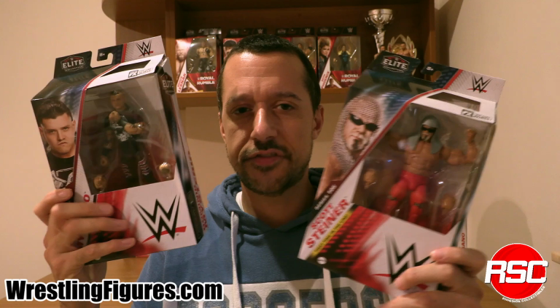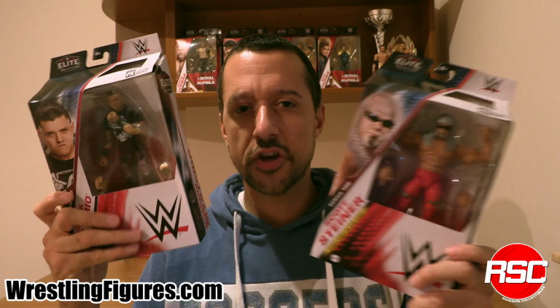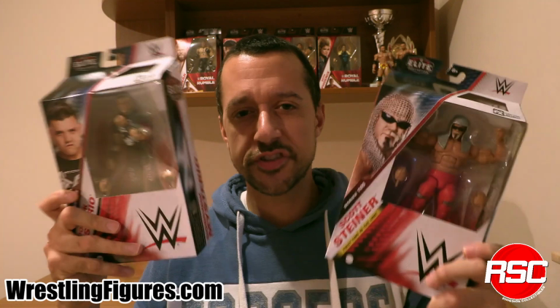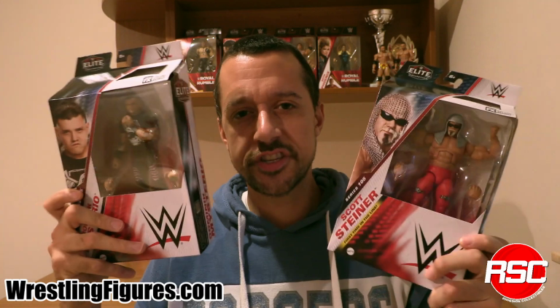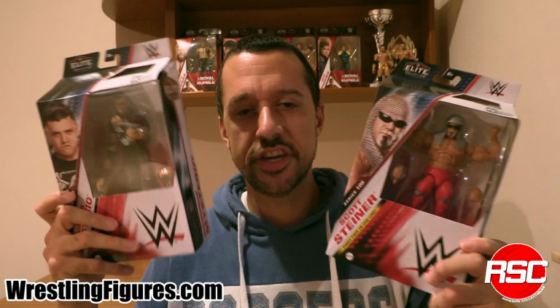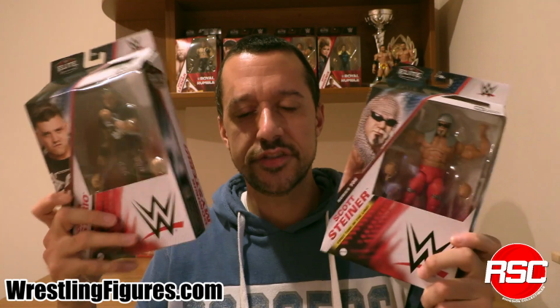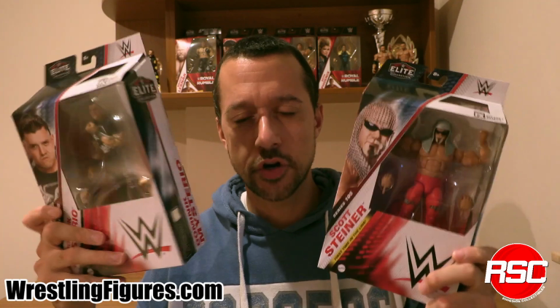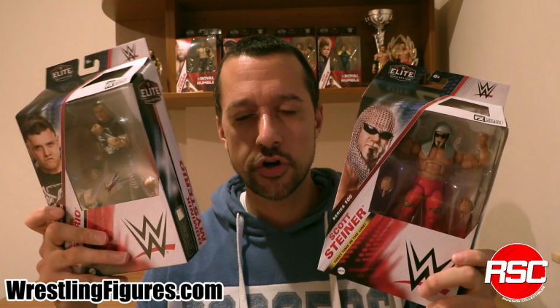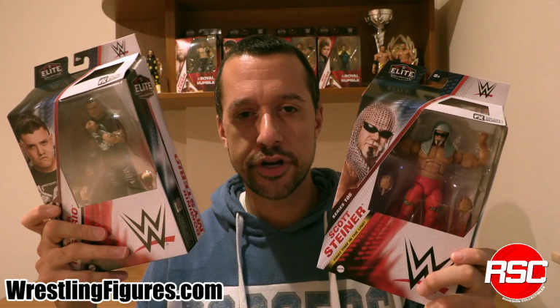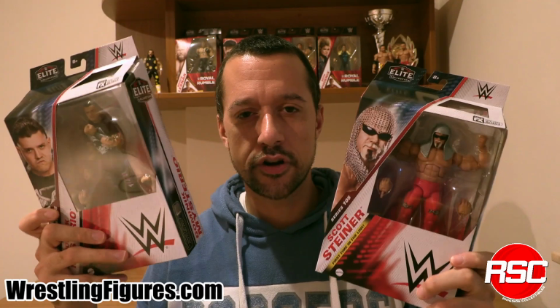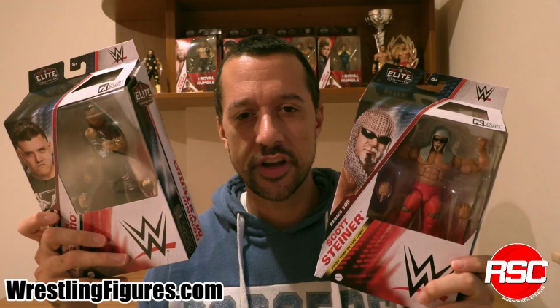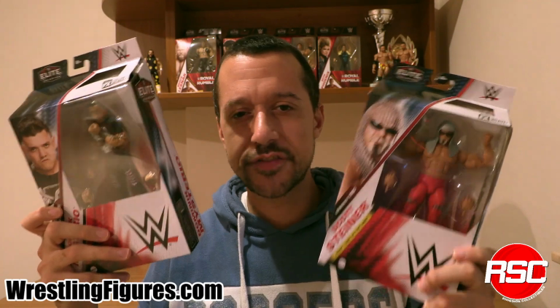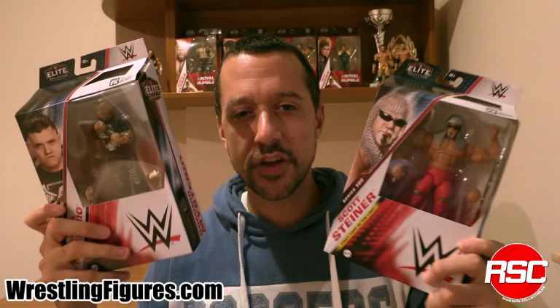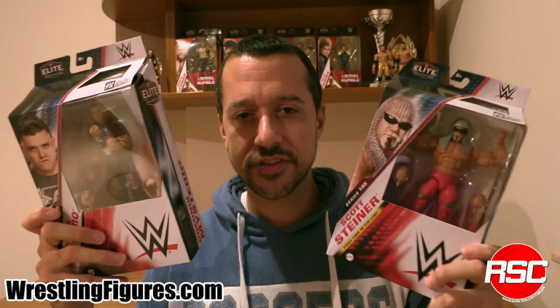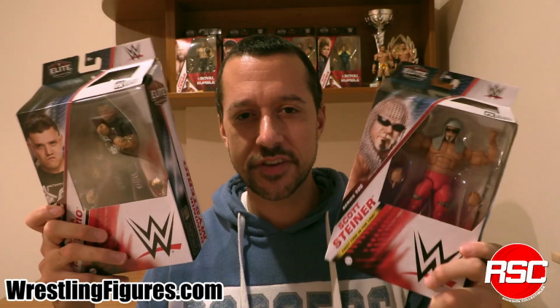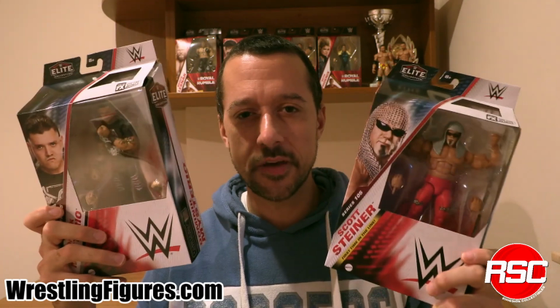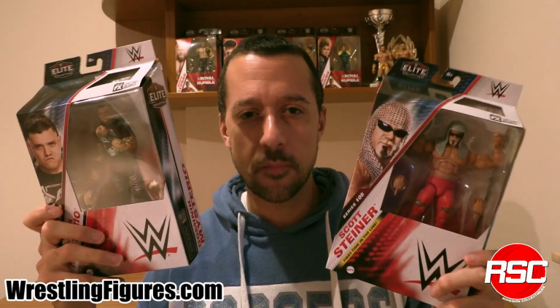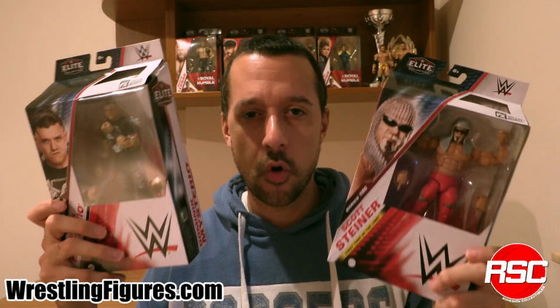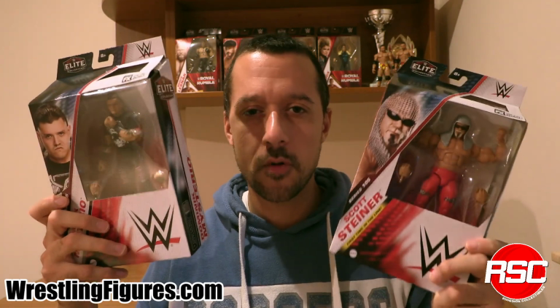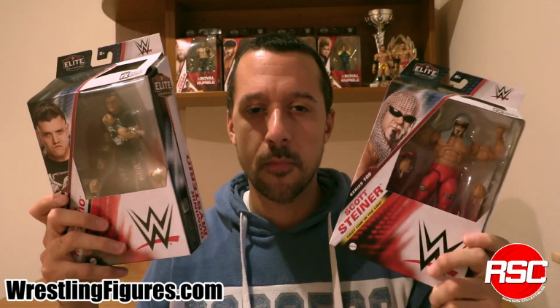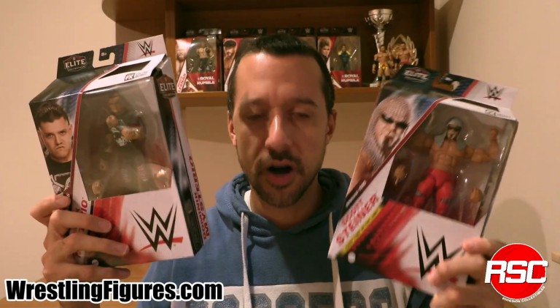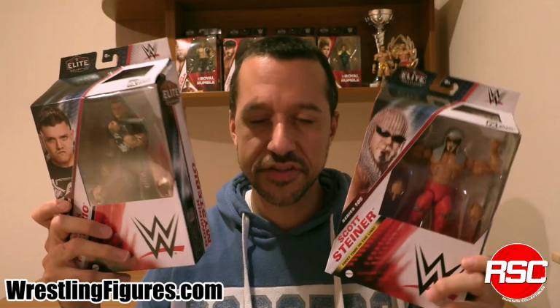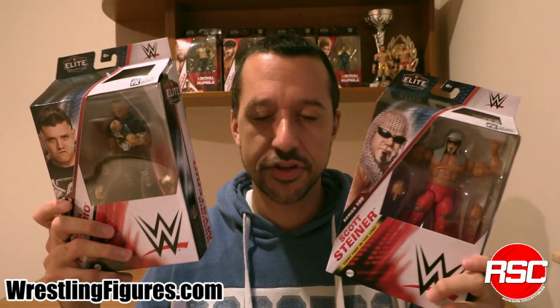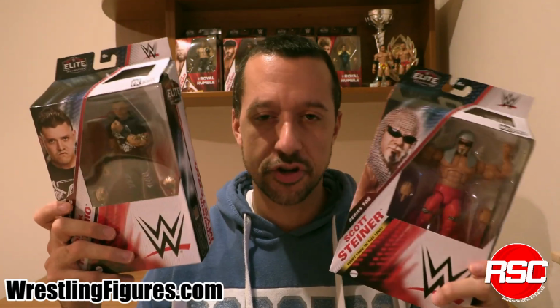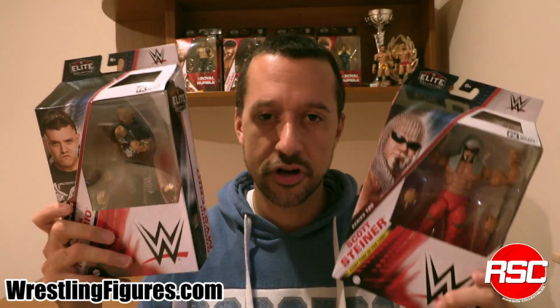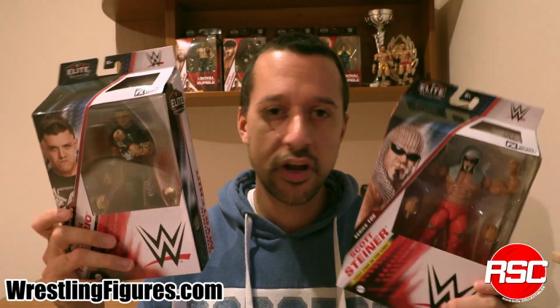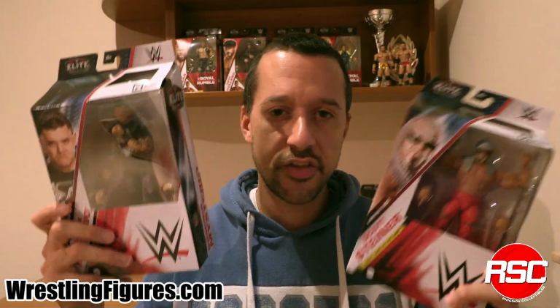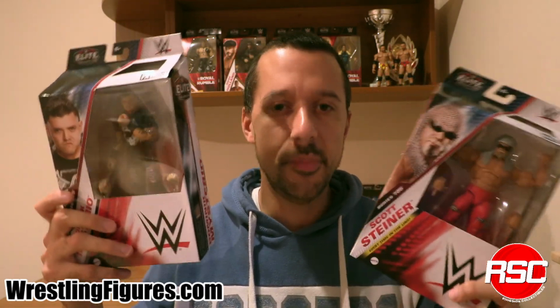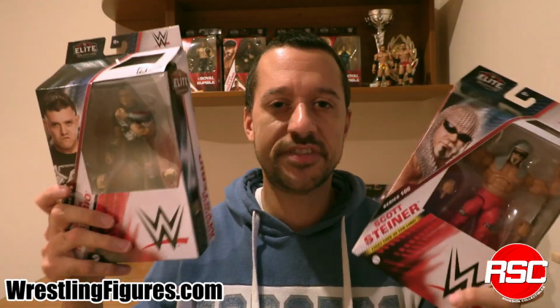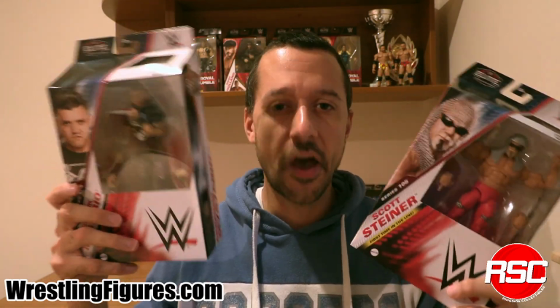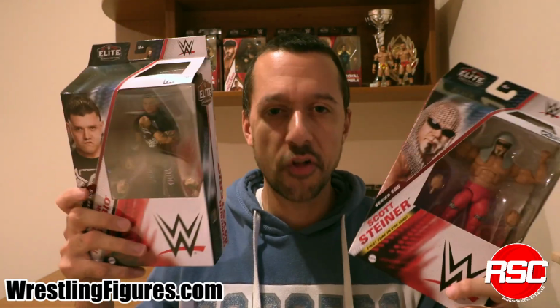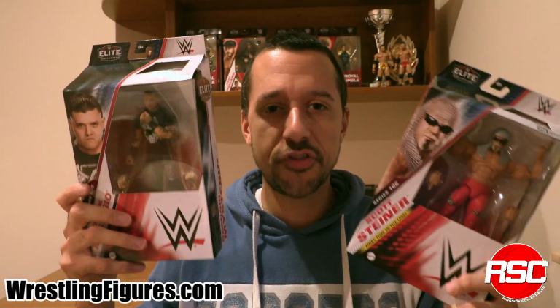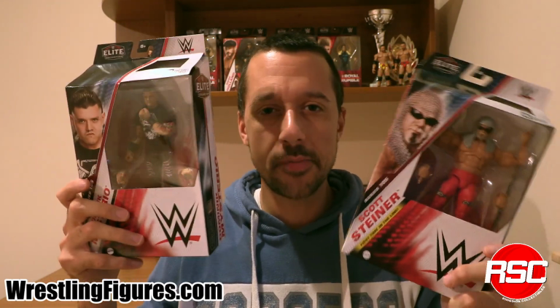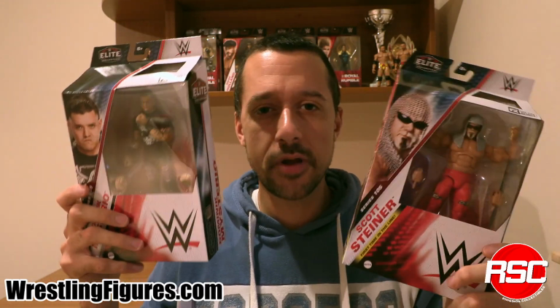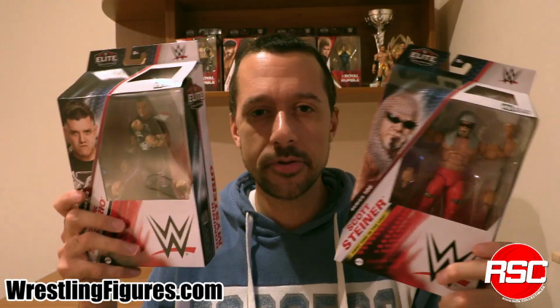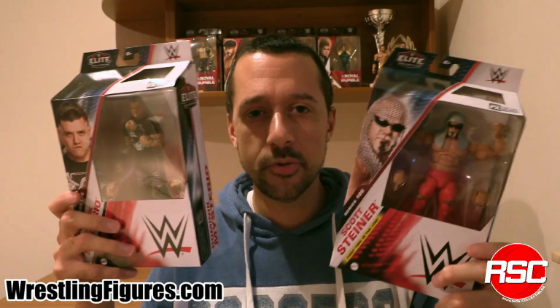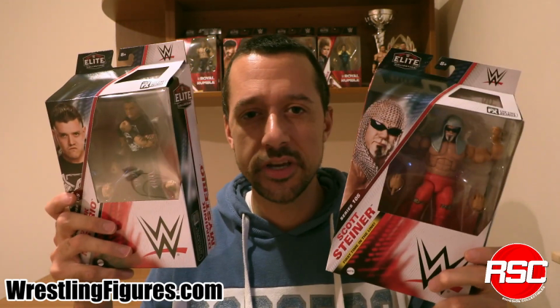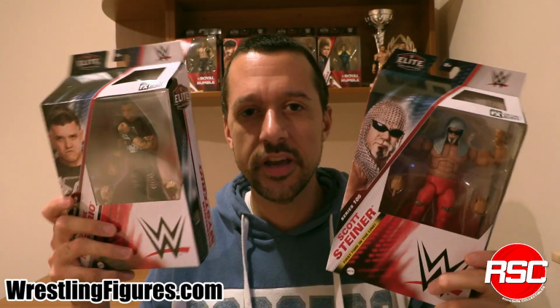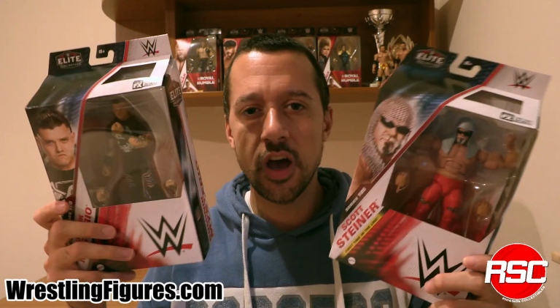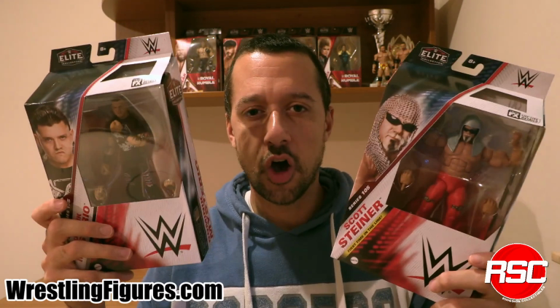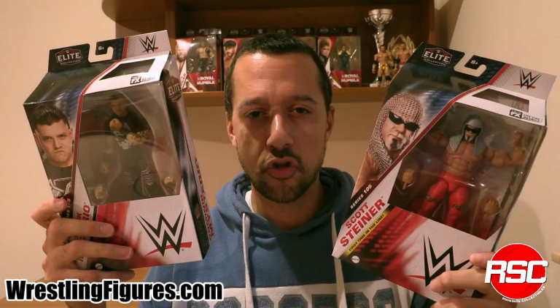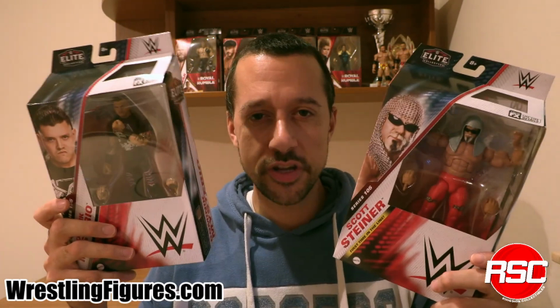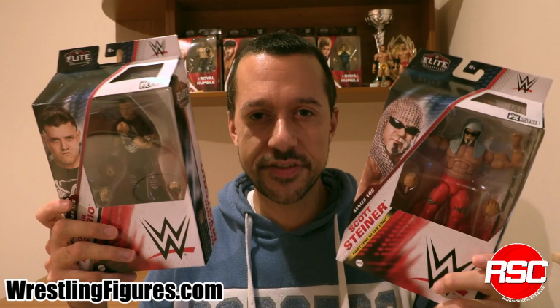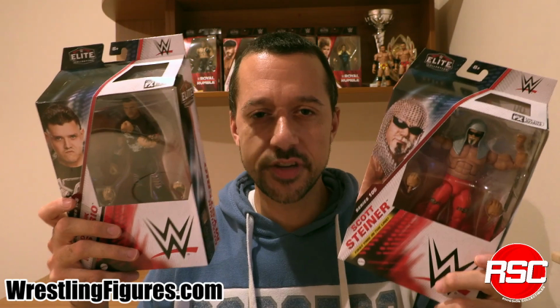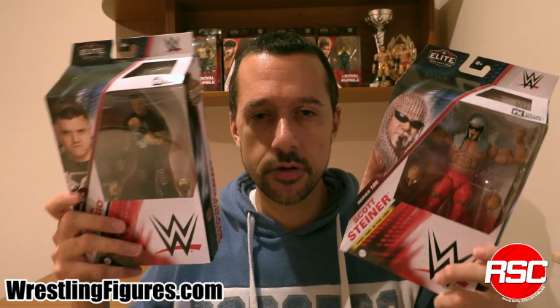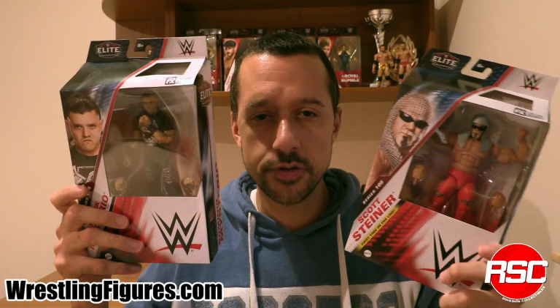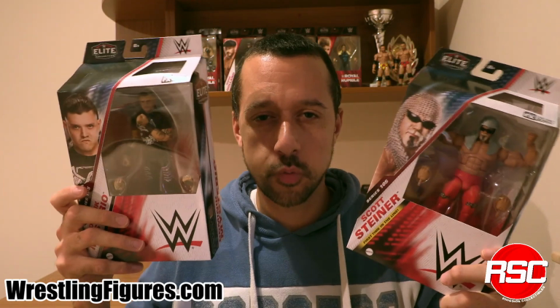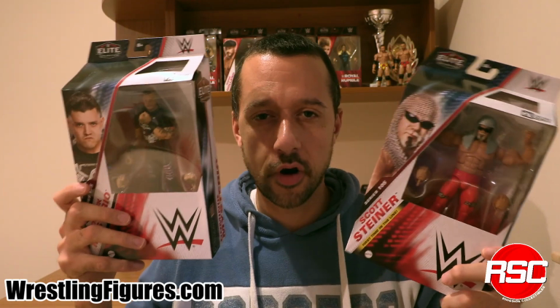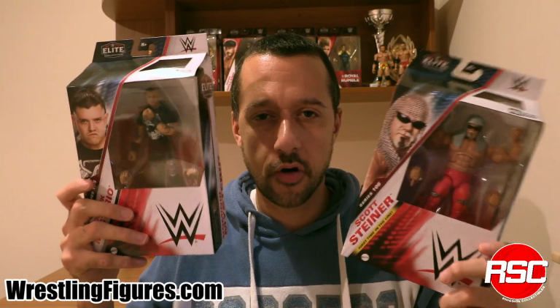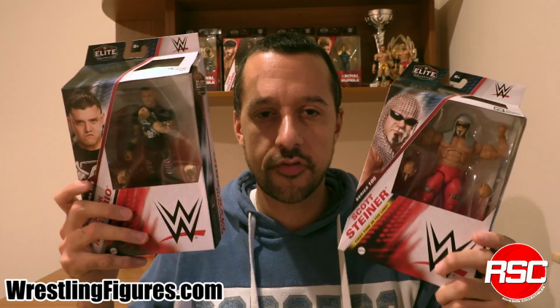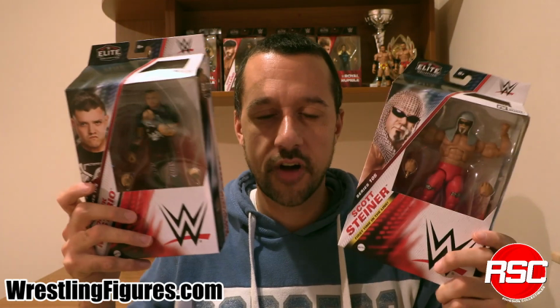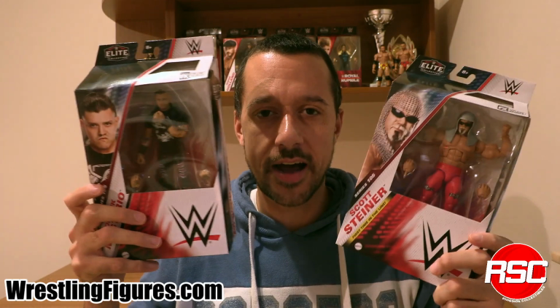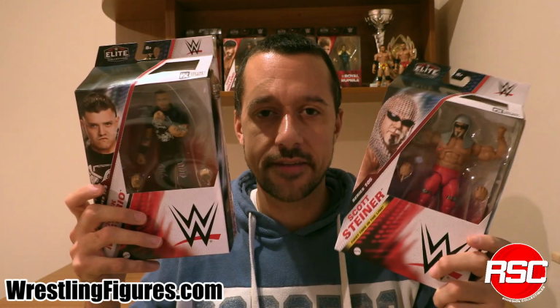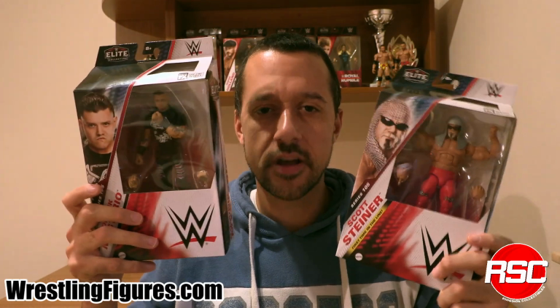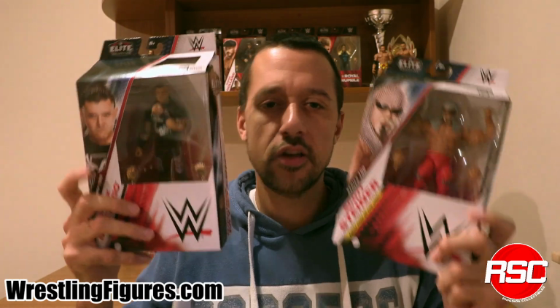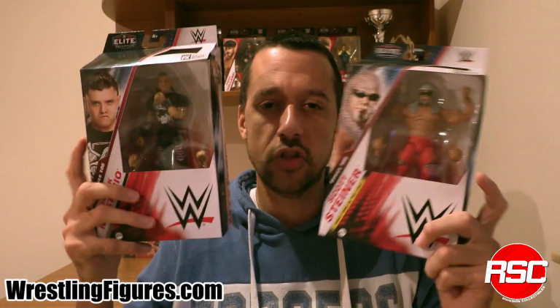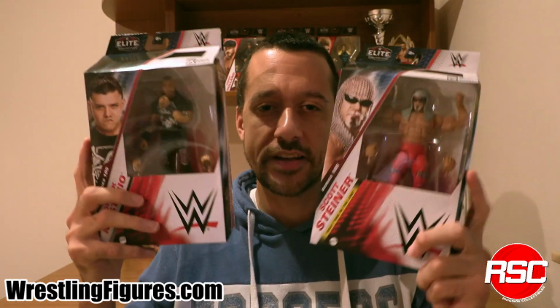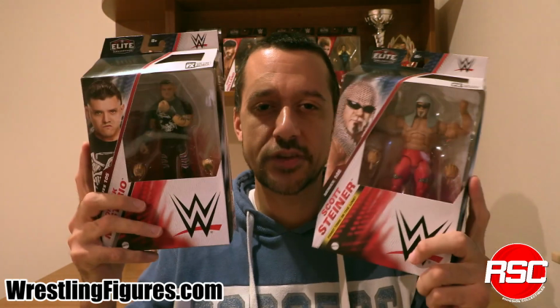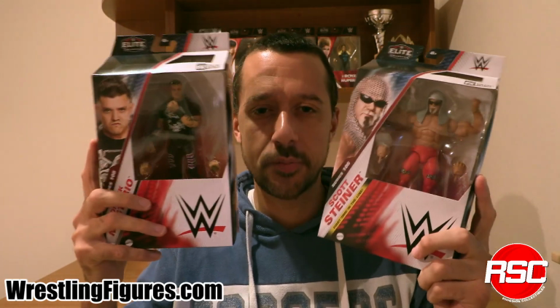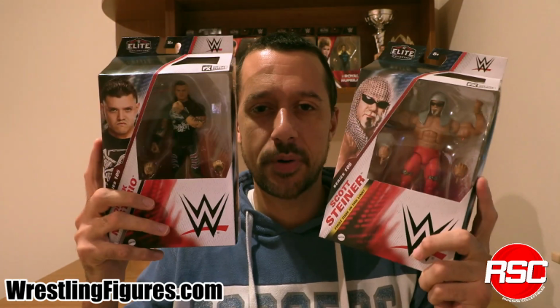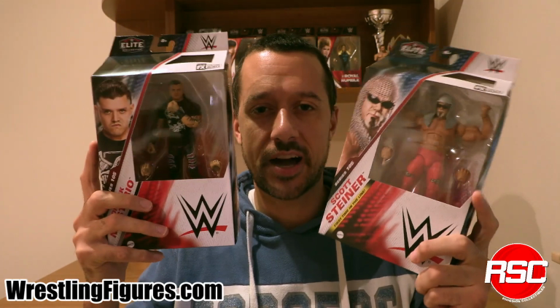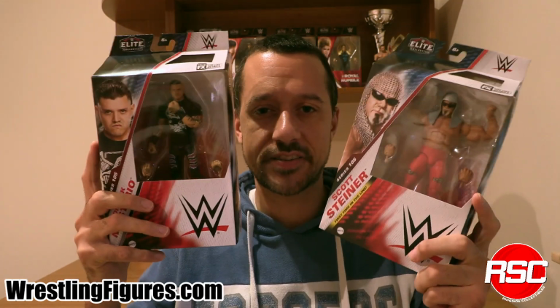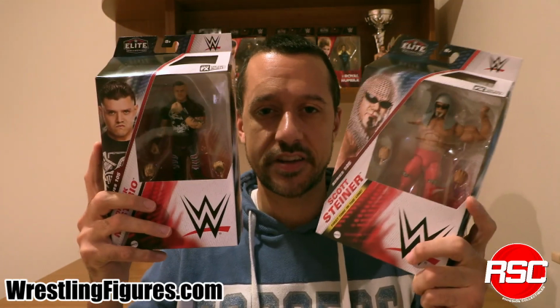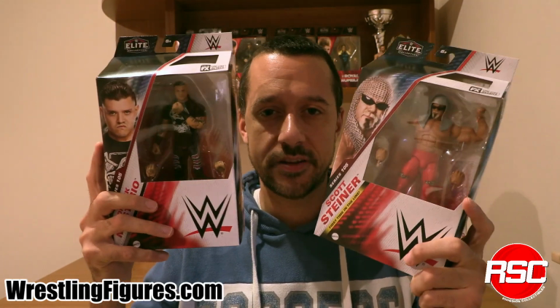It doesn't get dirtier, it doesn't get more muscular. The Mattel WWE Elite Series 105 — let's unbox it.